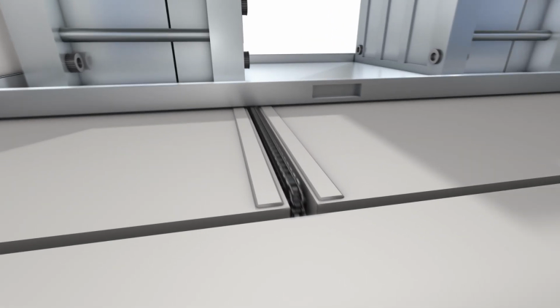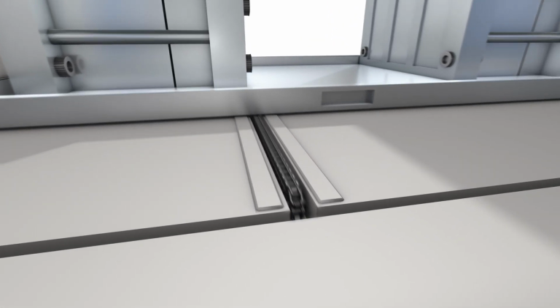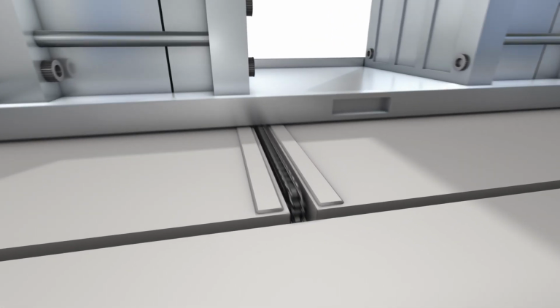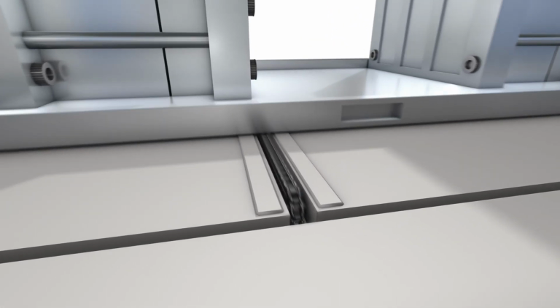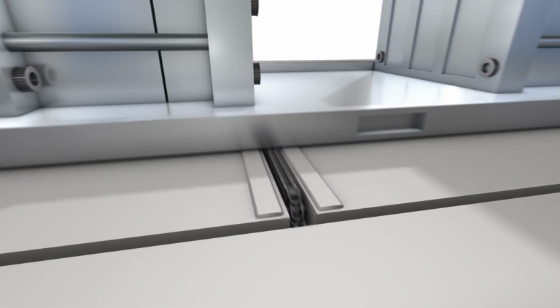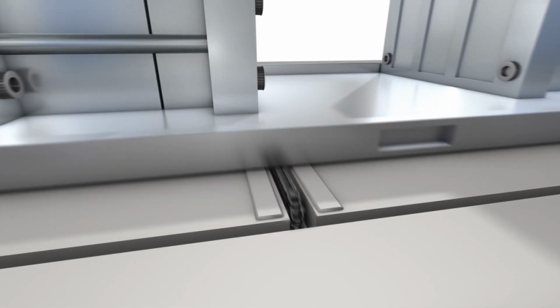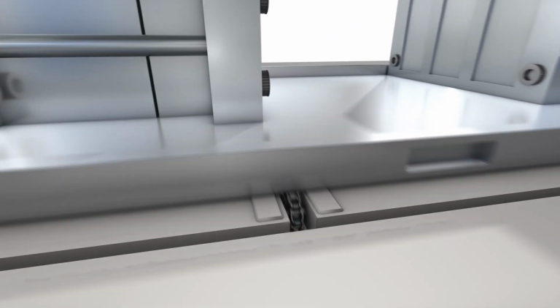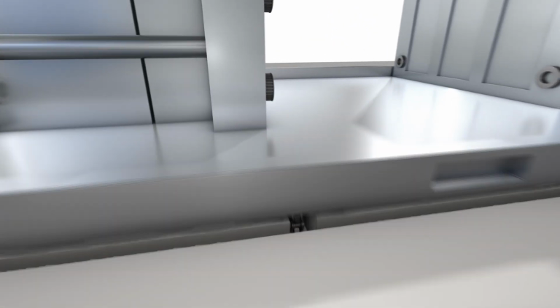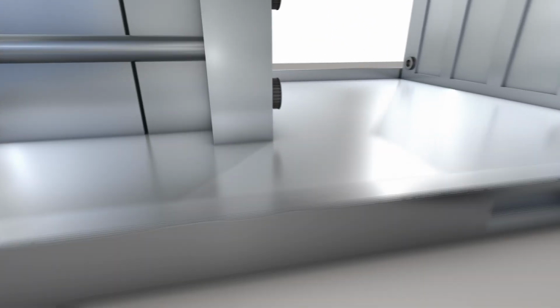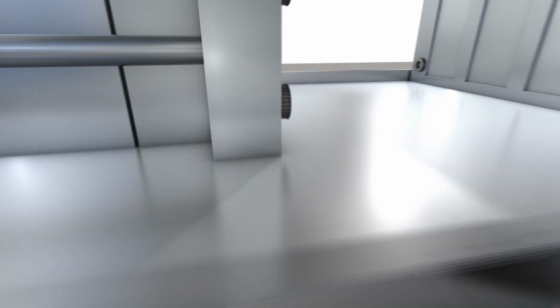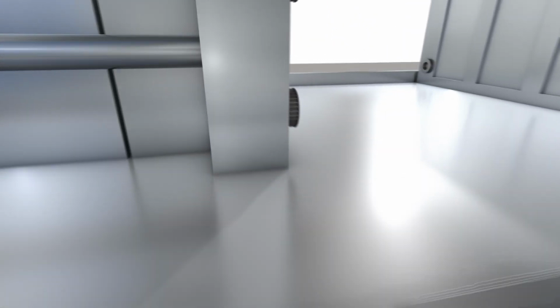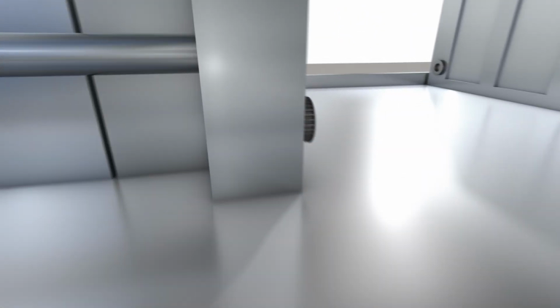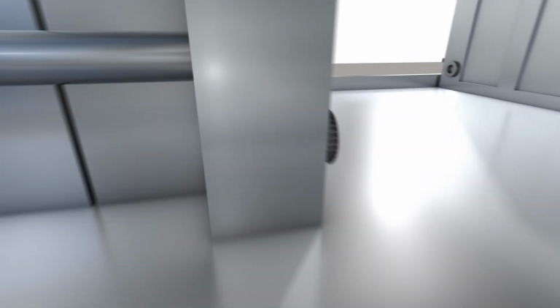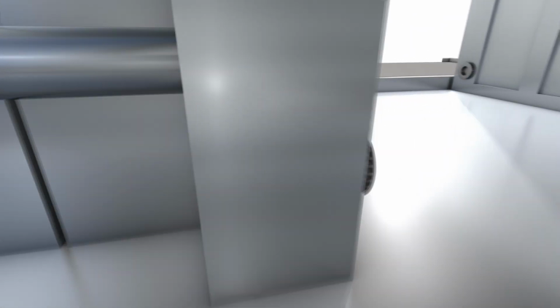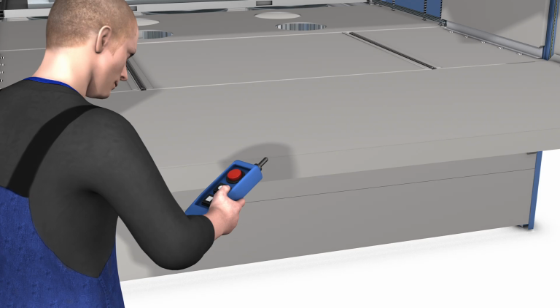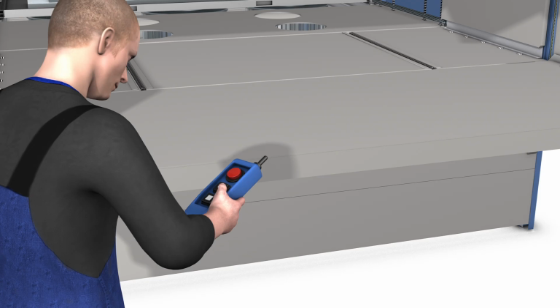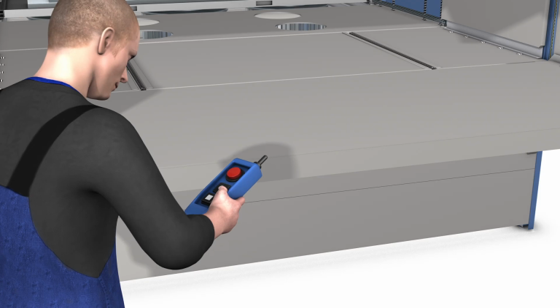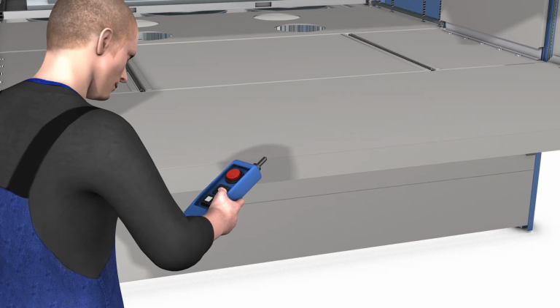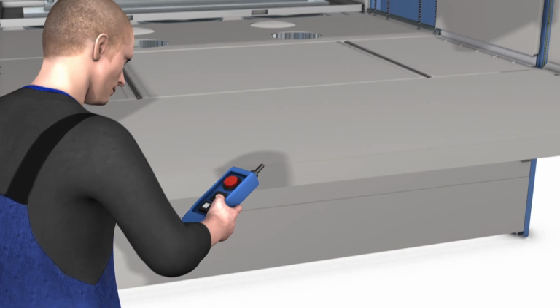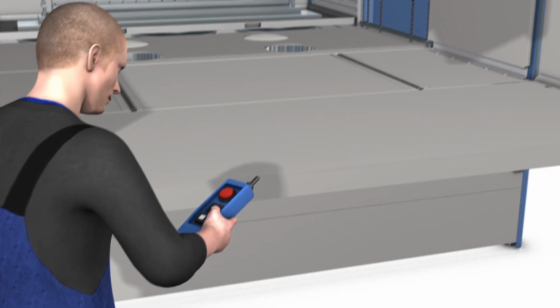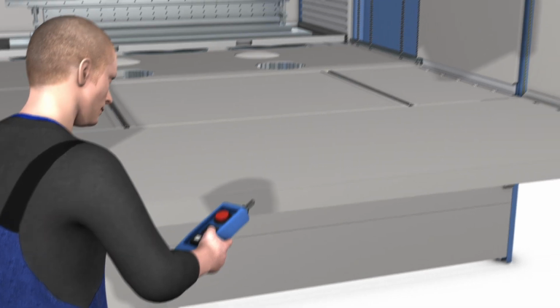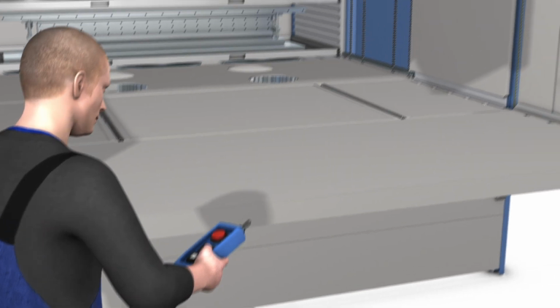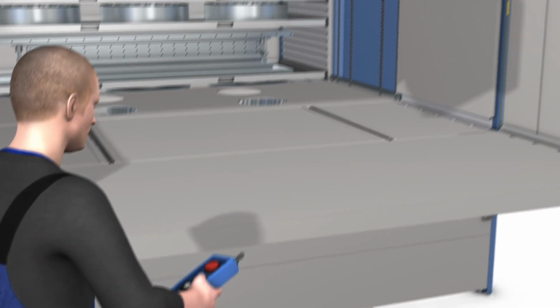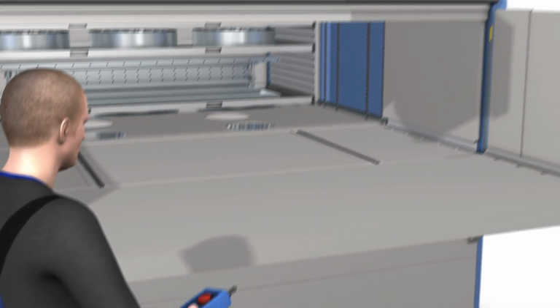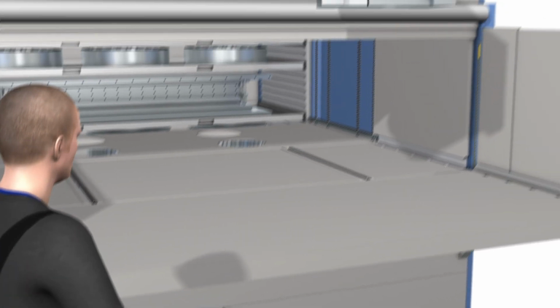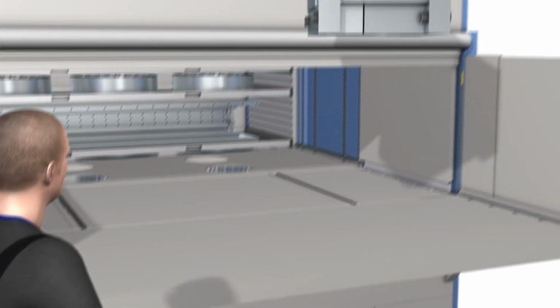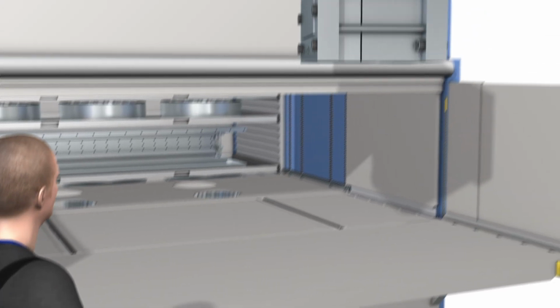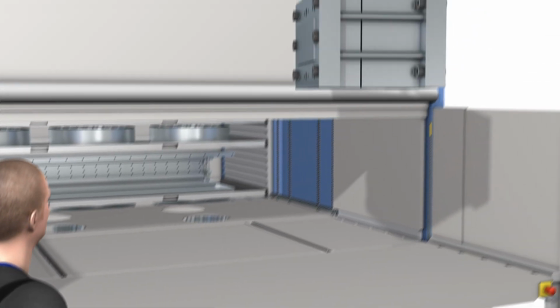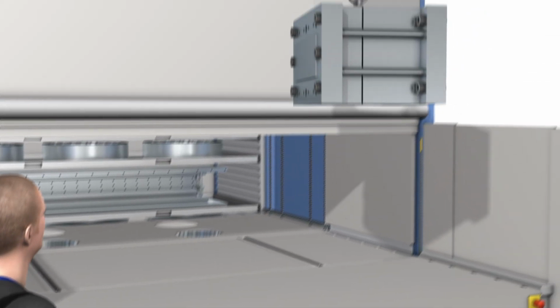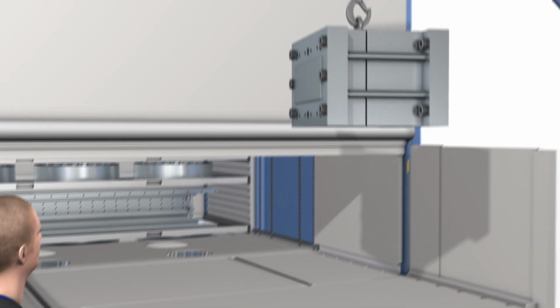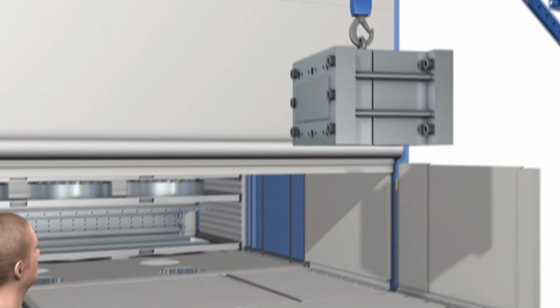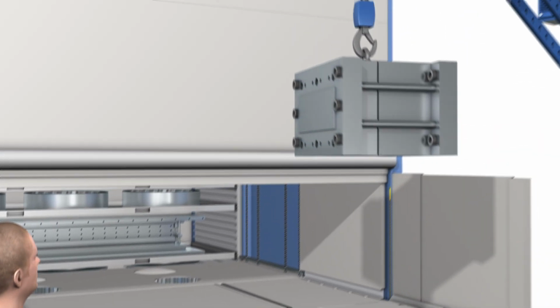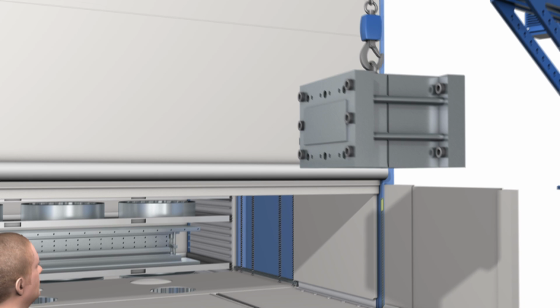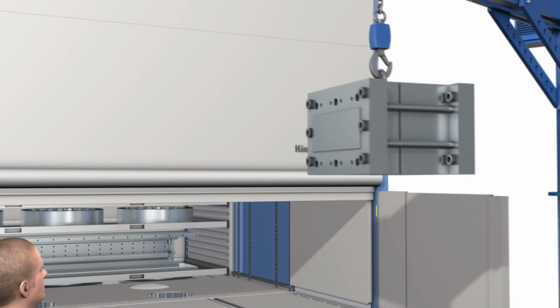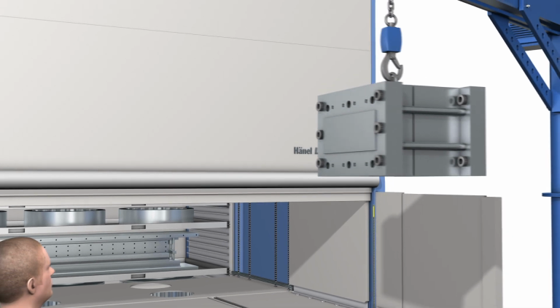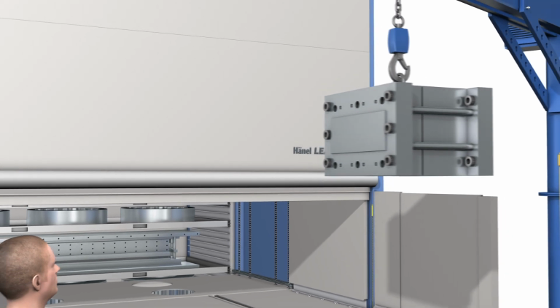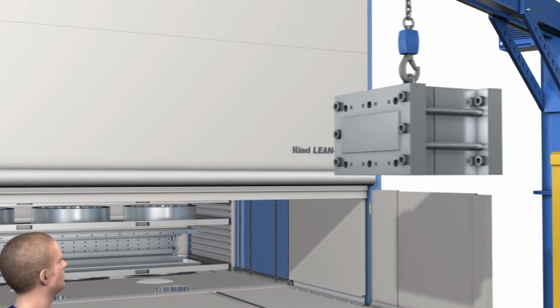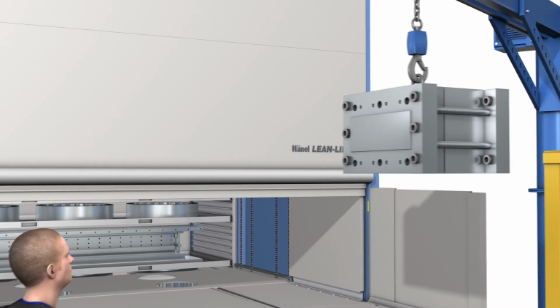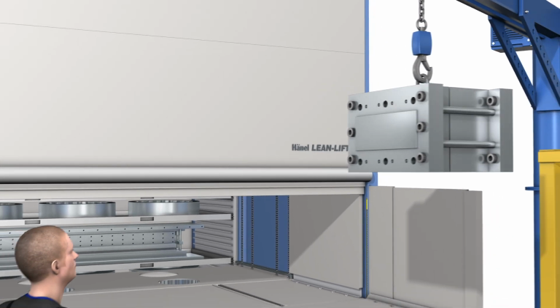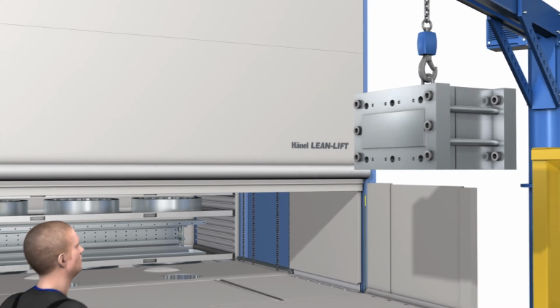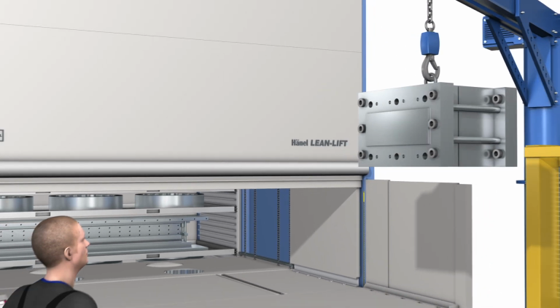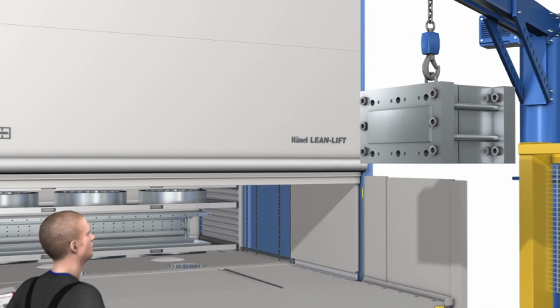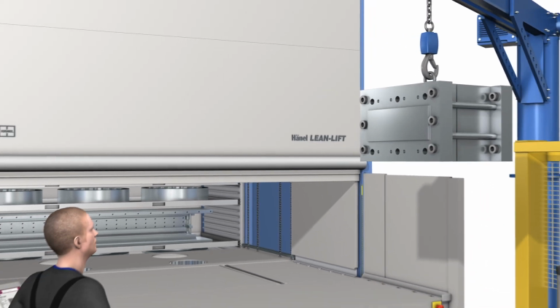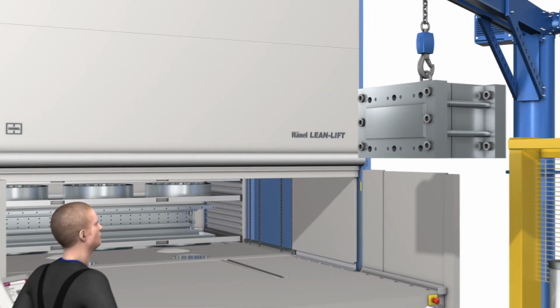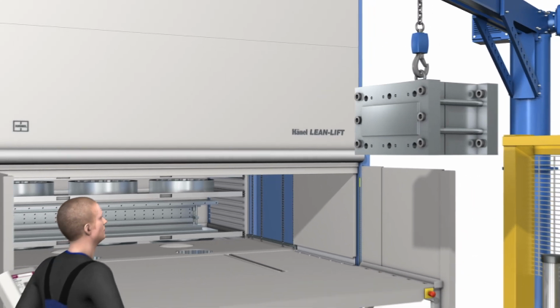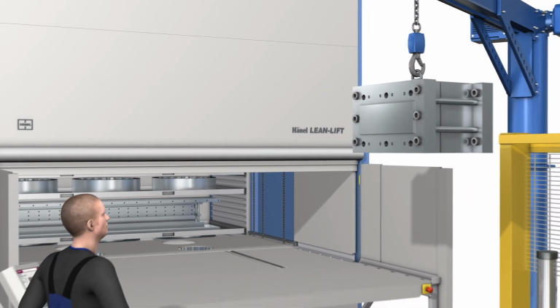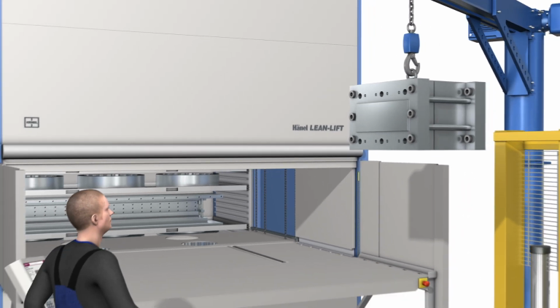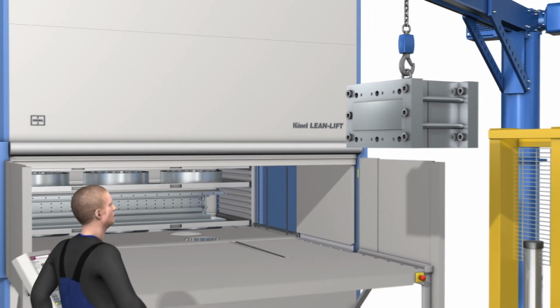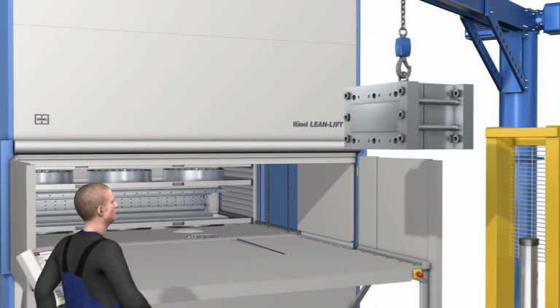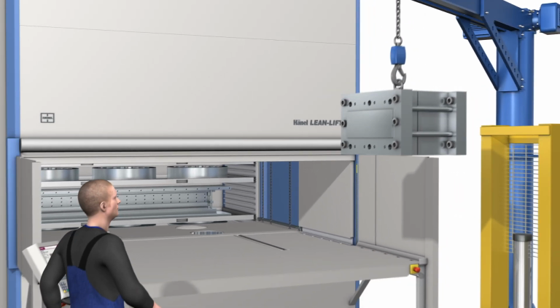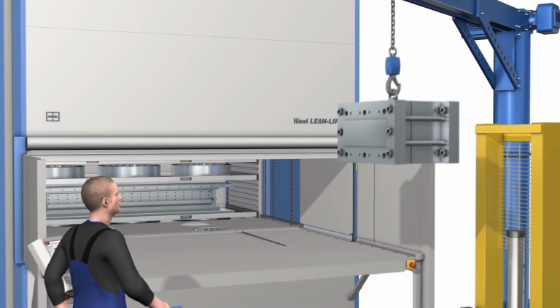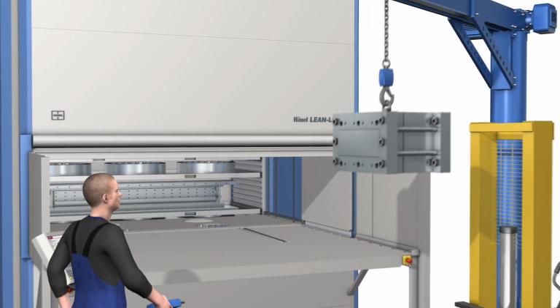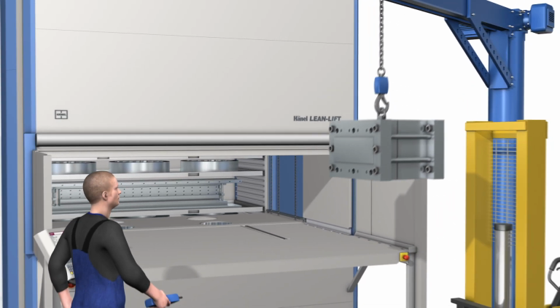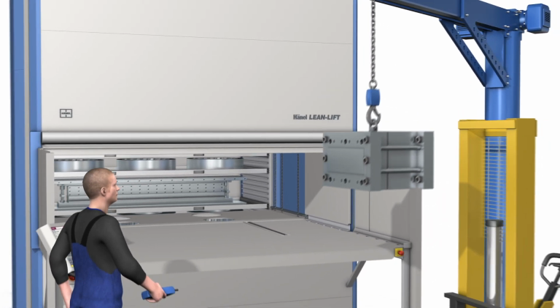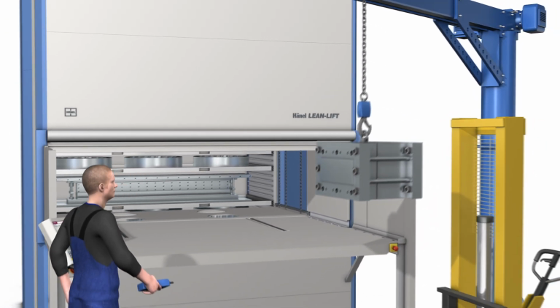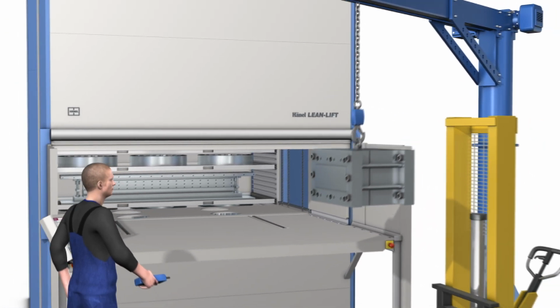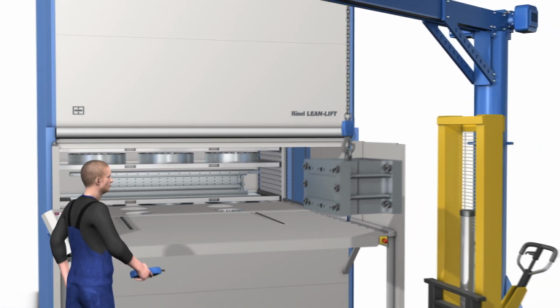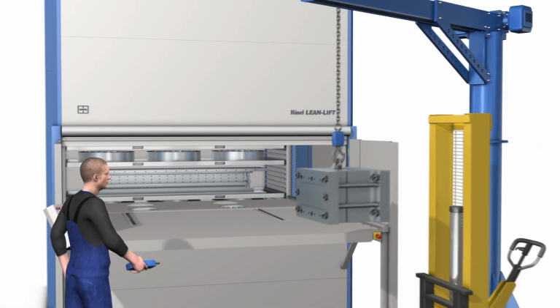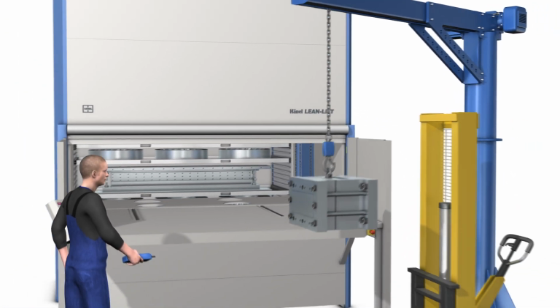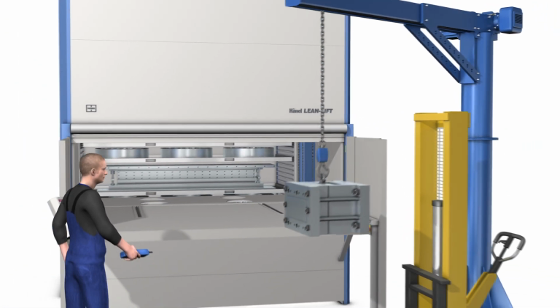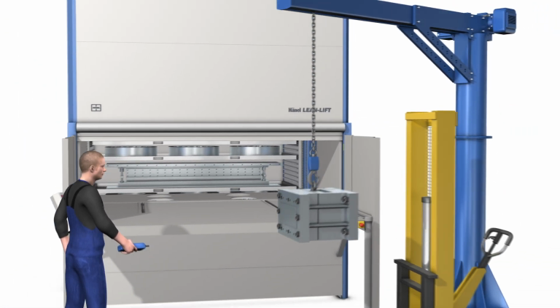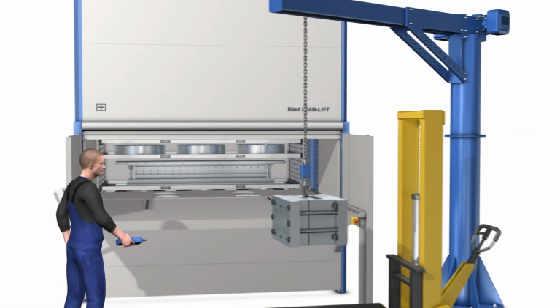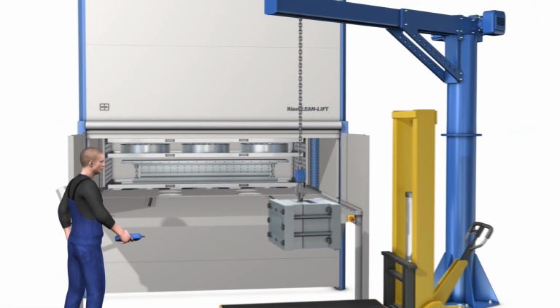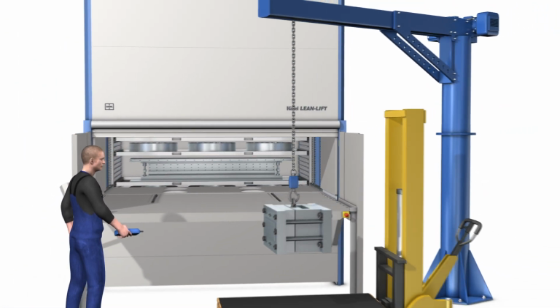This also improves ergonomics, handling, and safety when retrieving extremely heavy items.